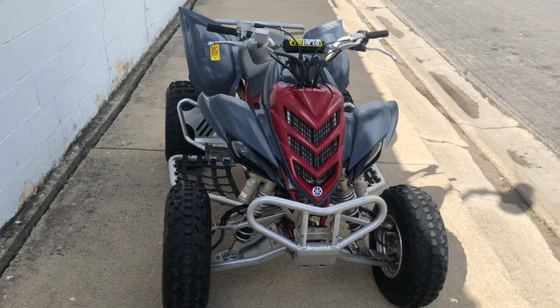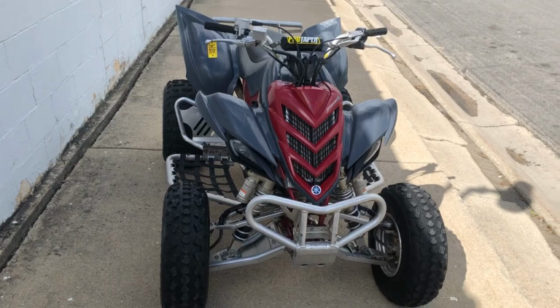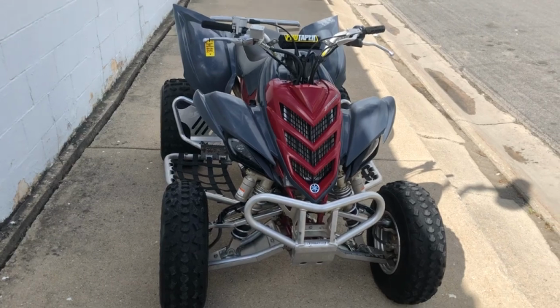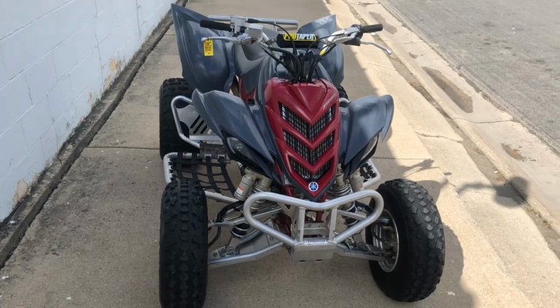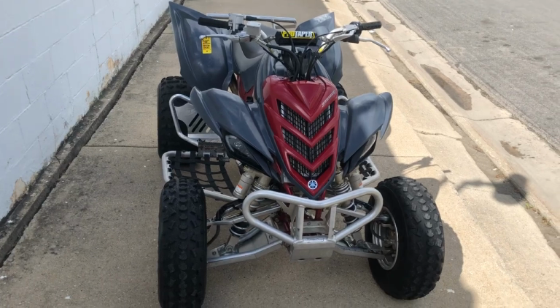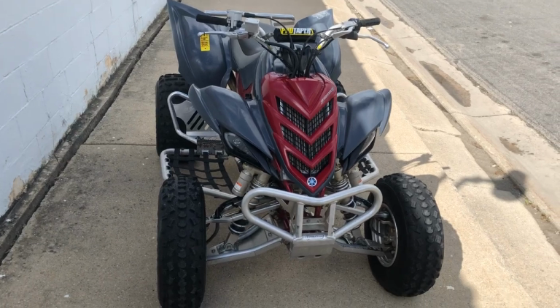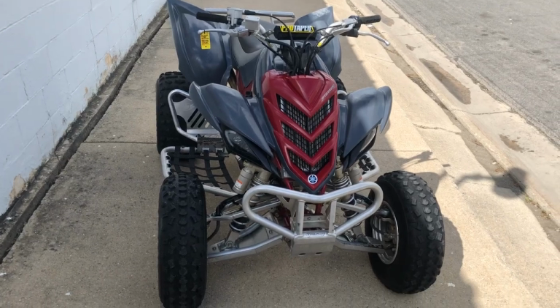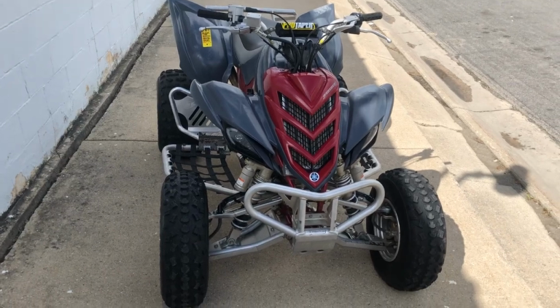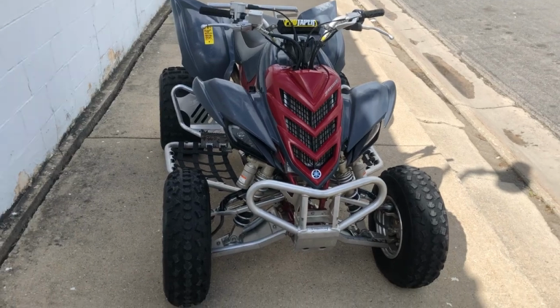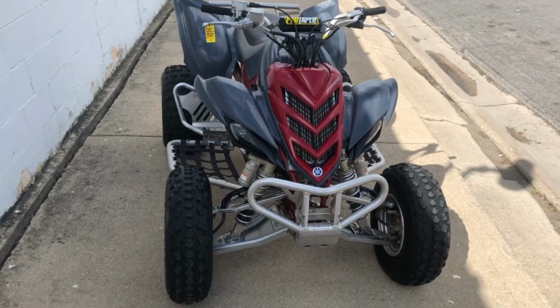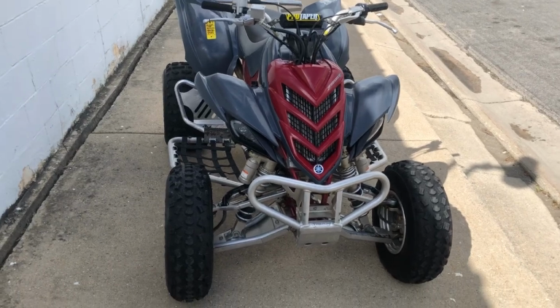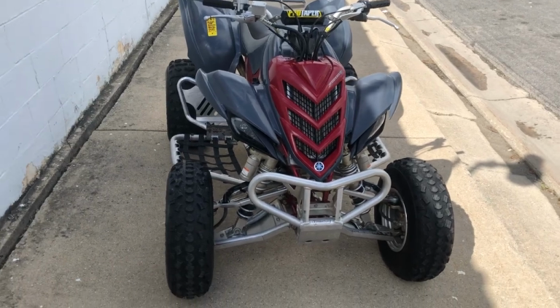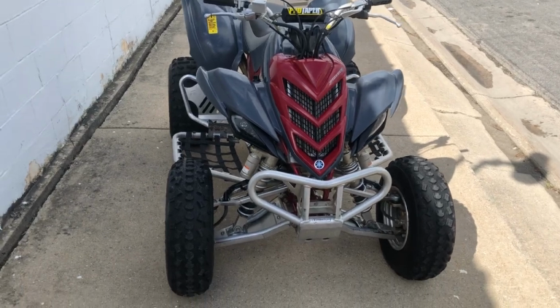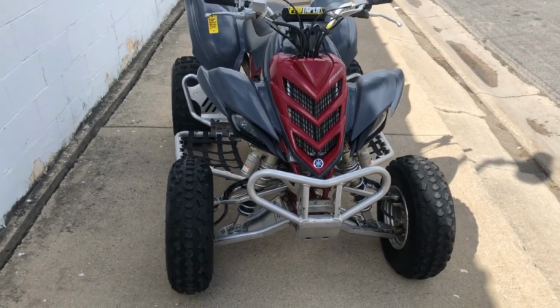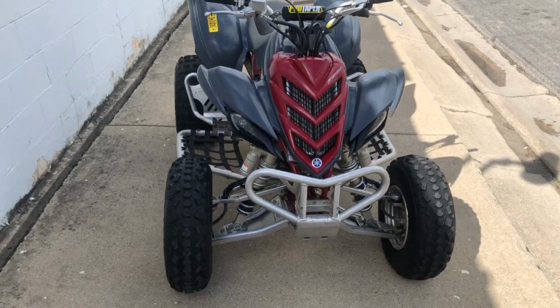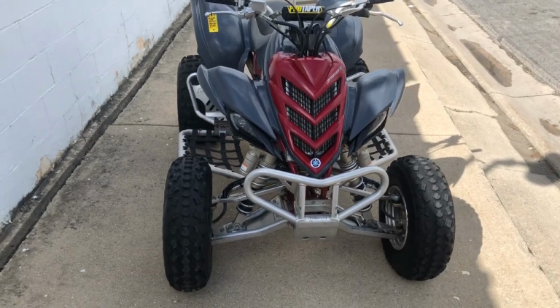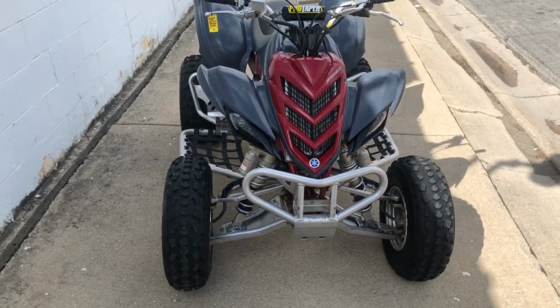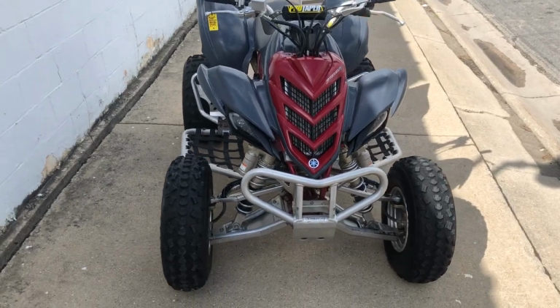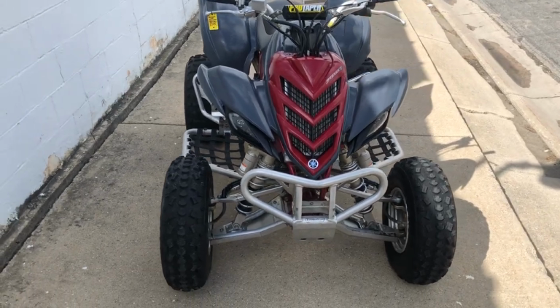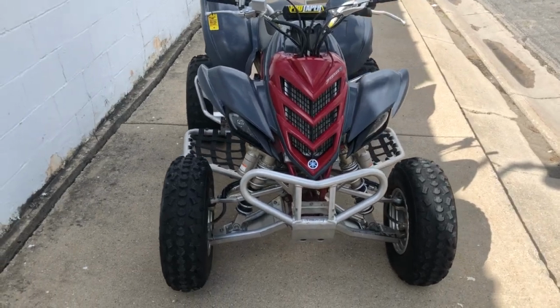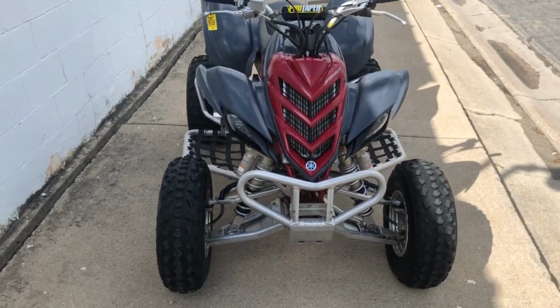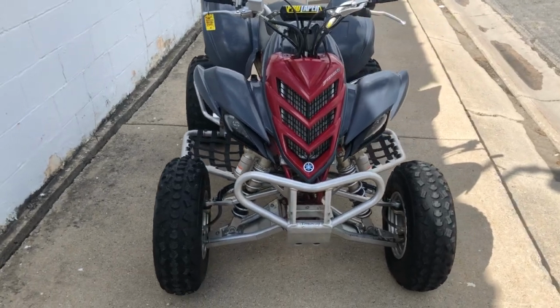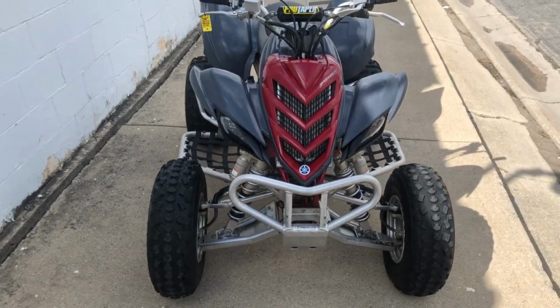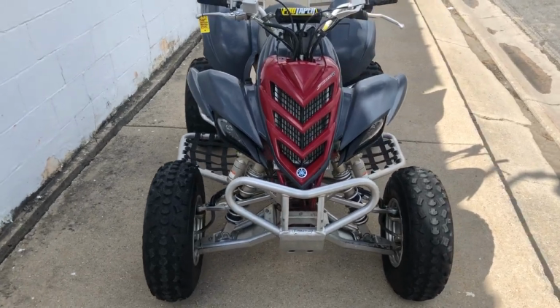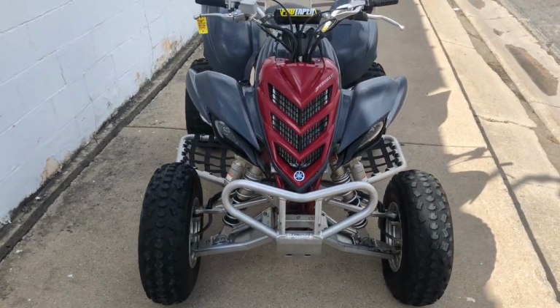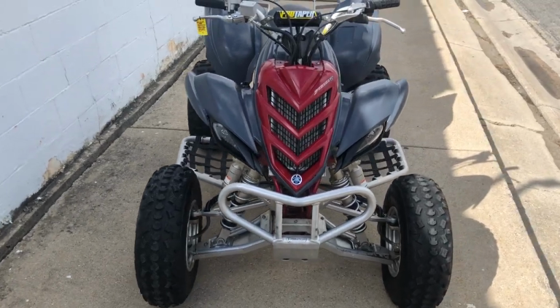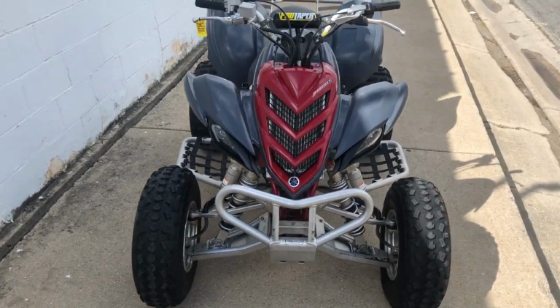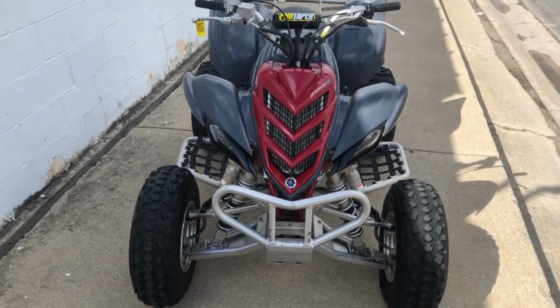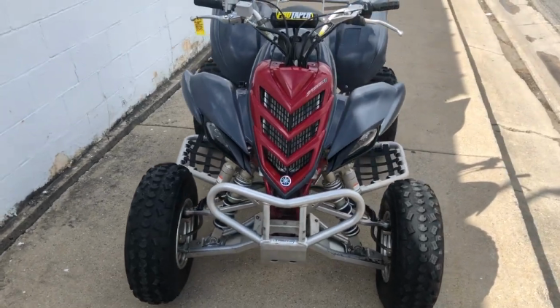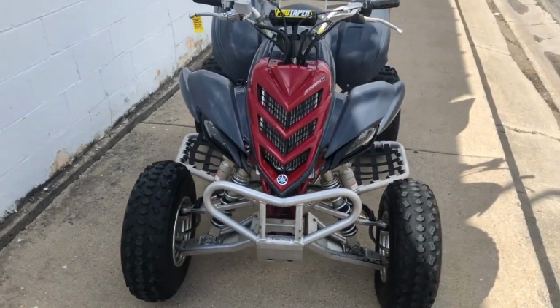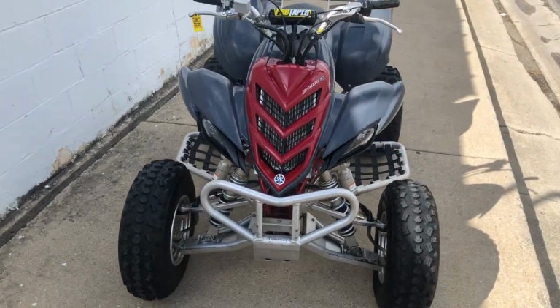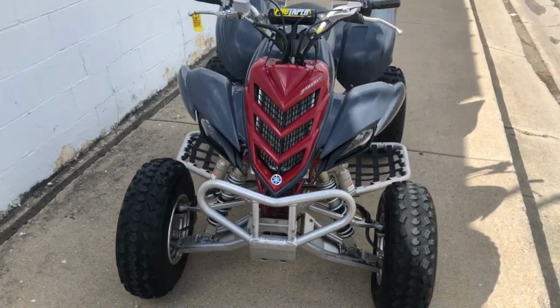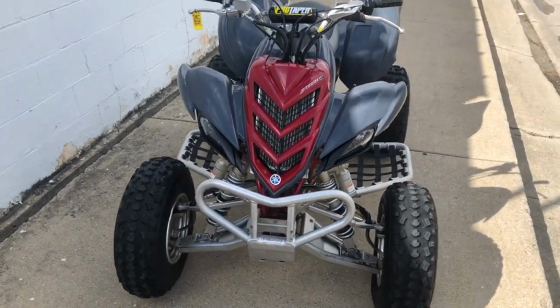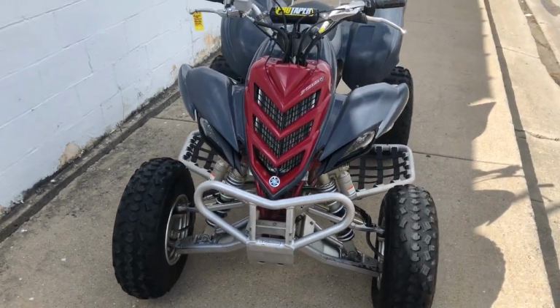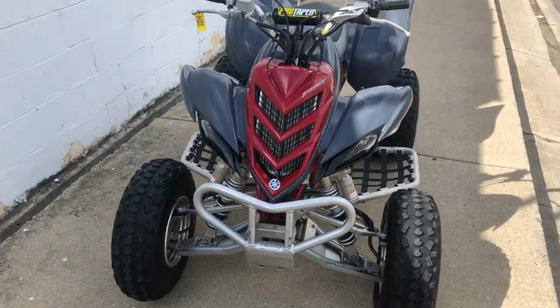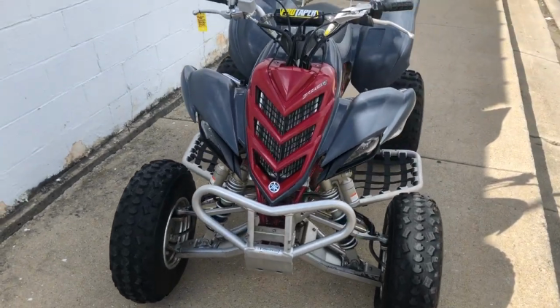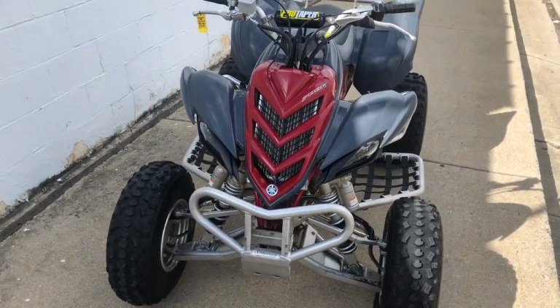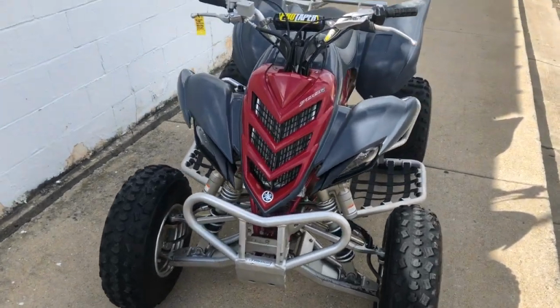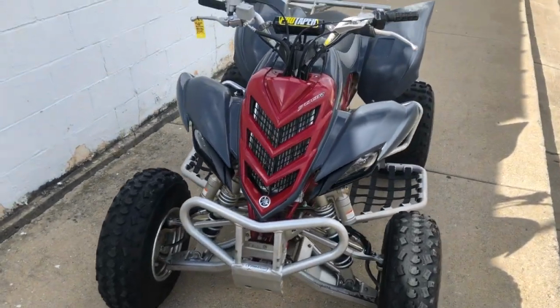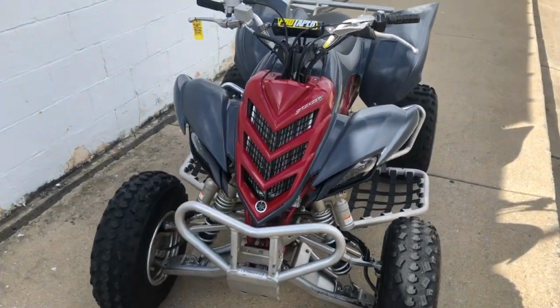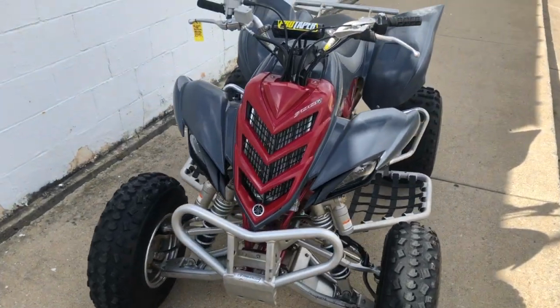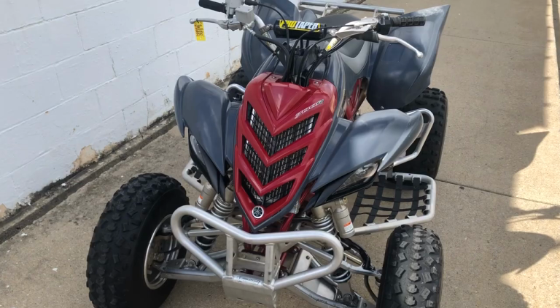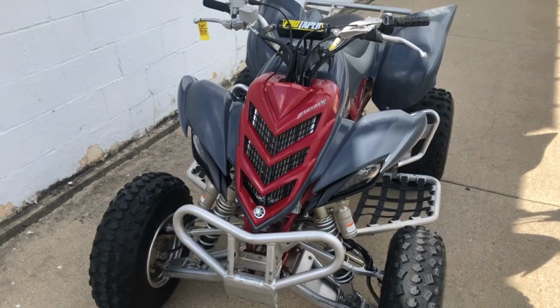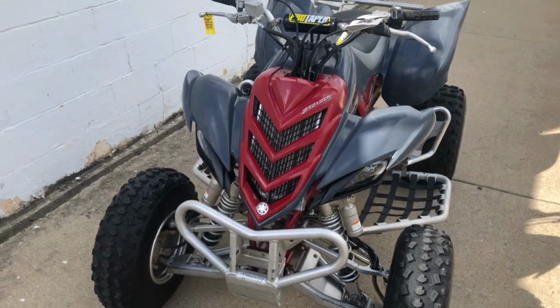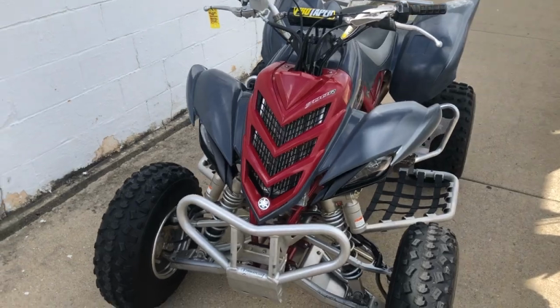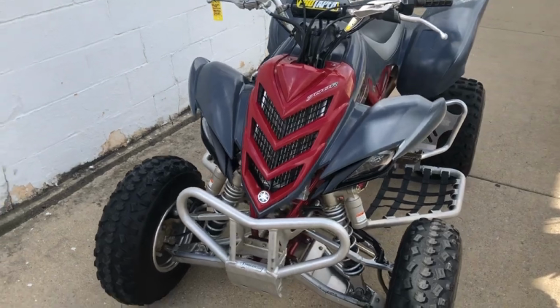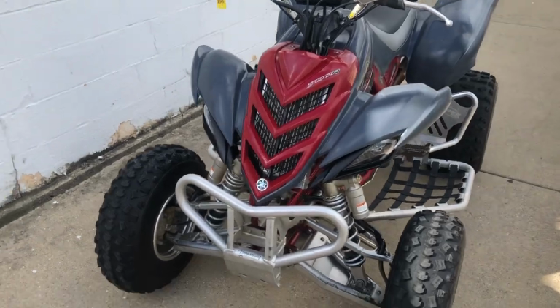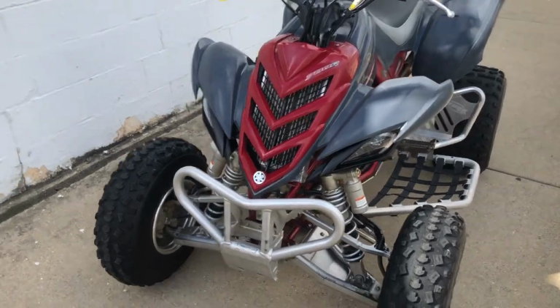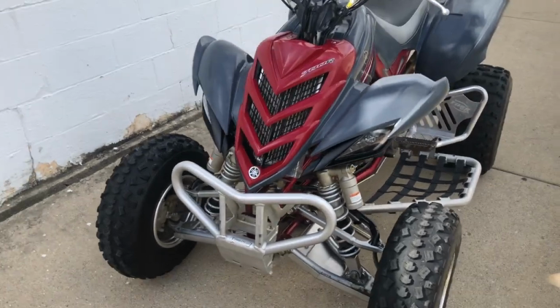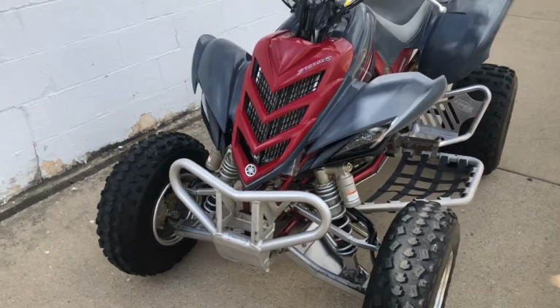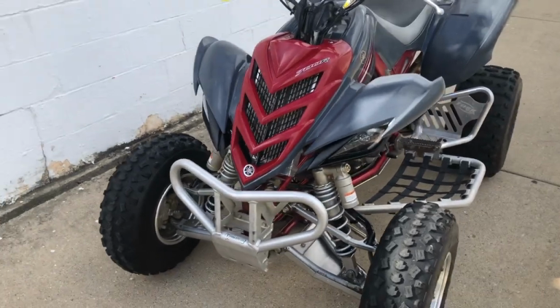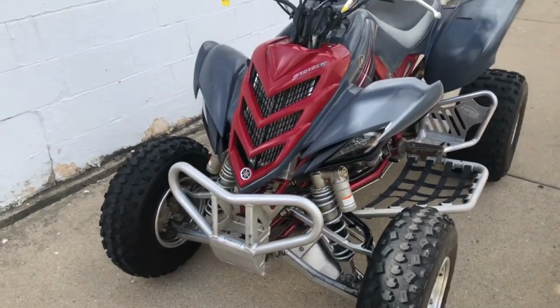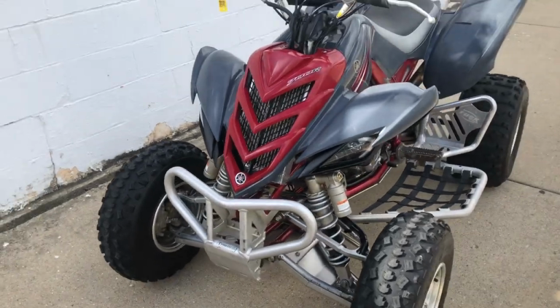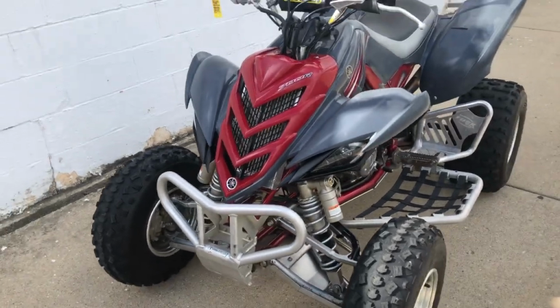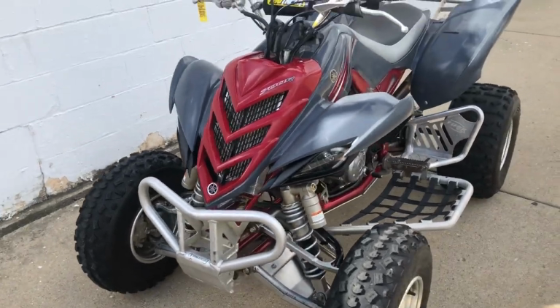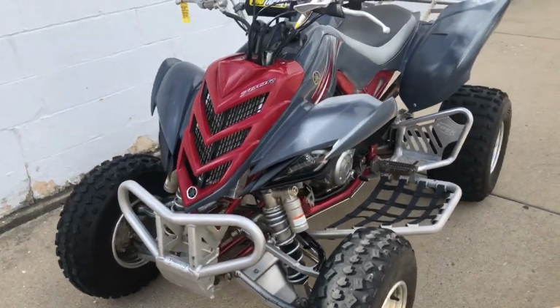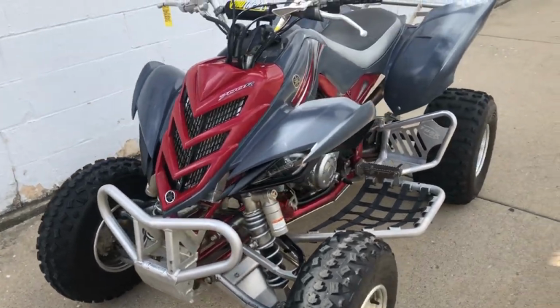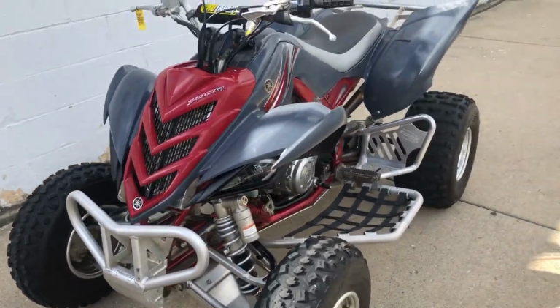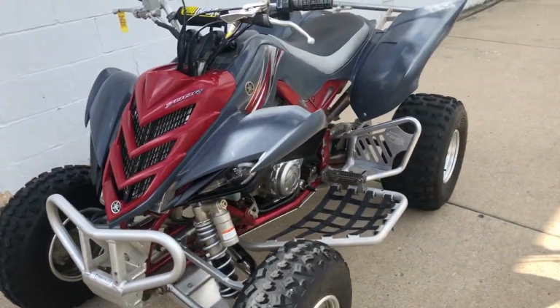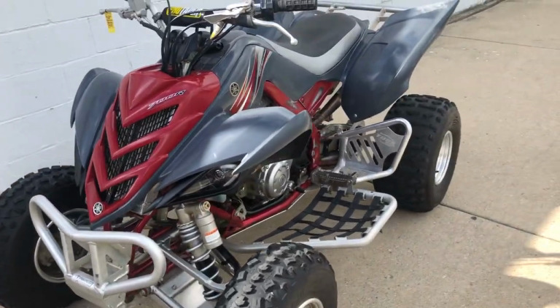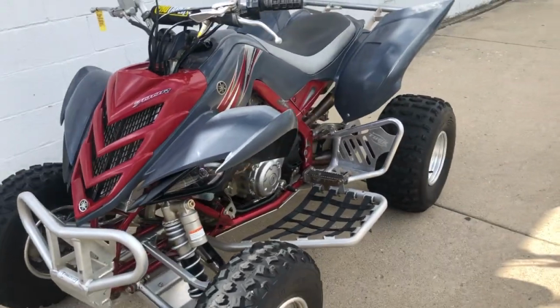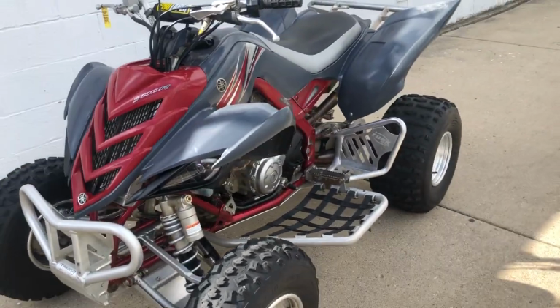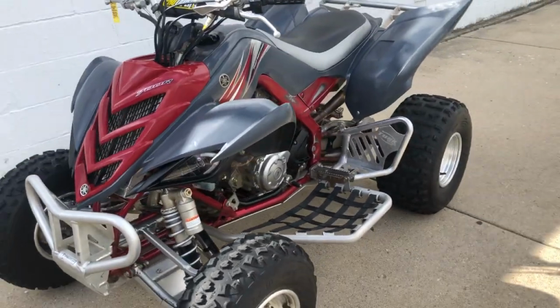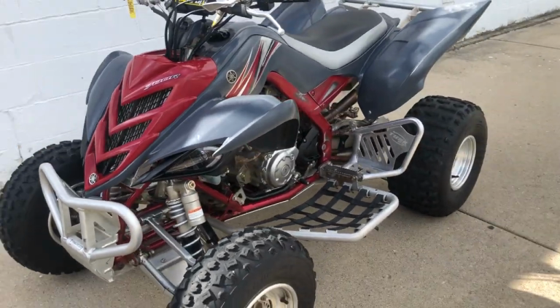Hey guys, ApprovalPowerSports.com here doing some videos on some stuff we just got in. Check it out — 2008 Raptor 700 for sale.